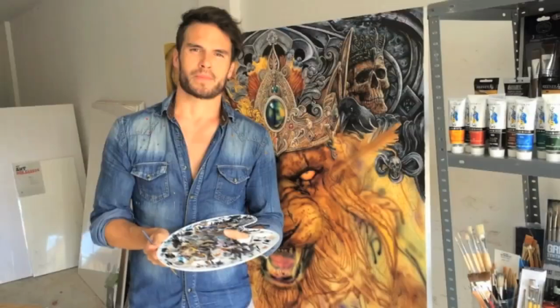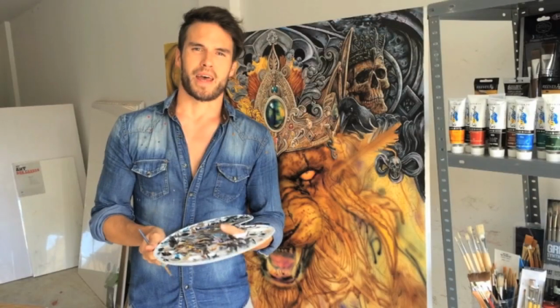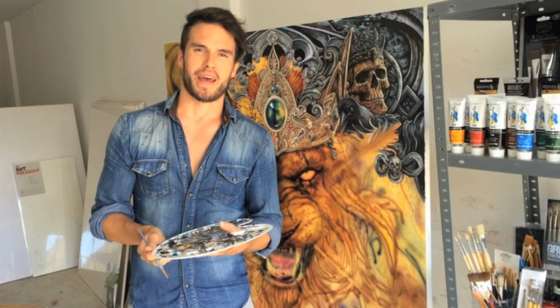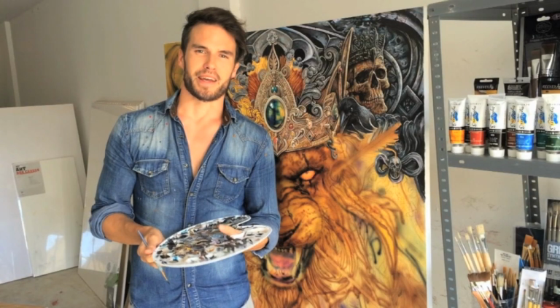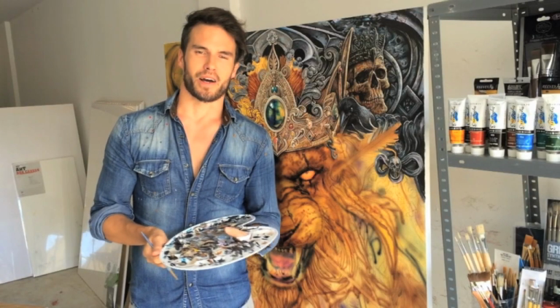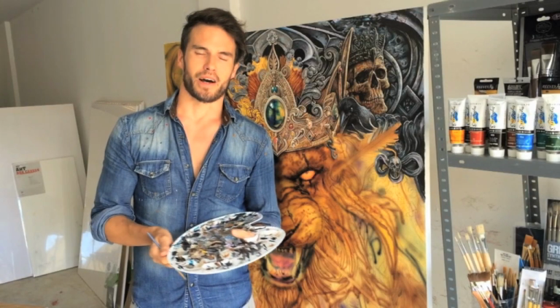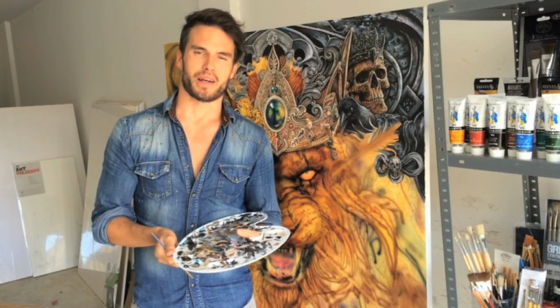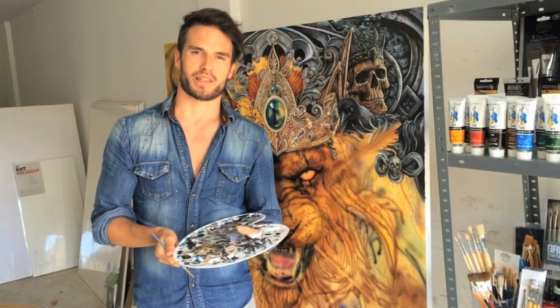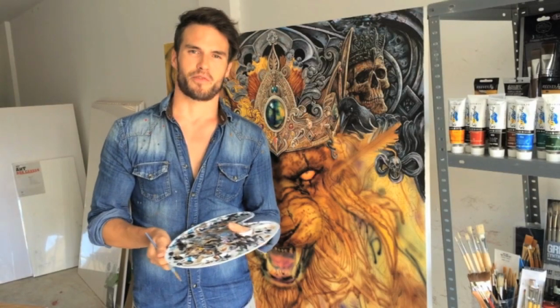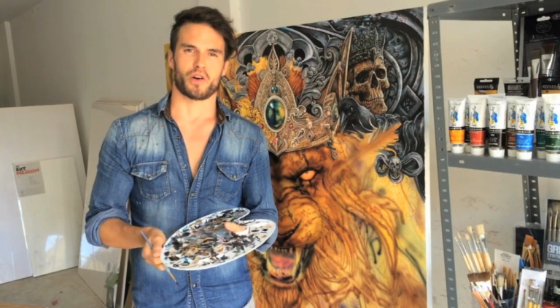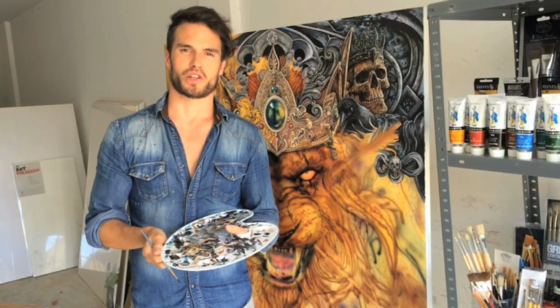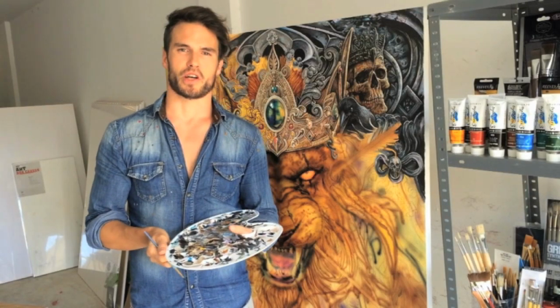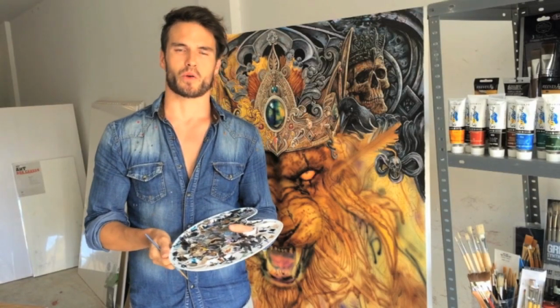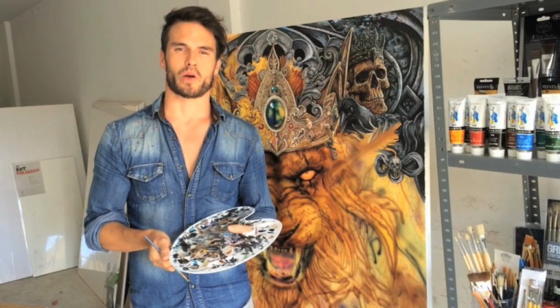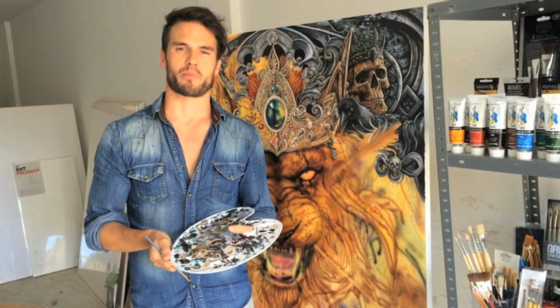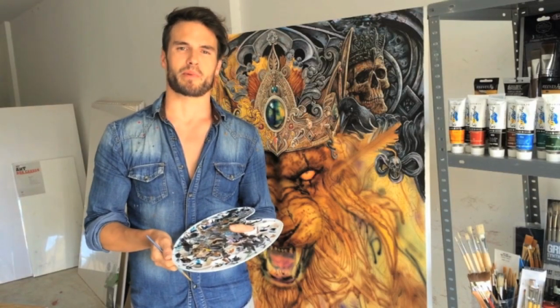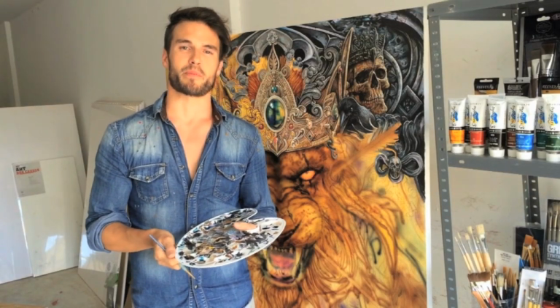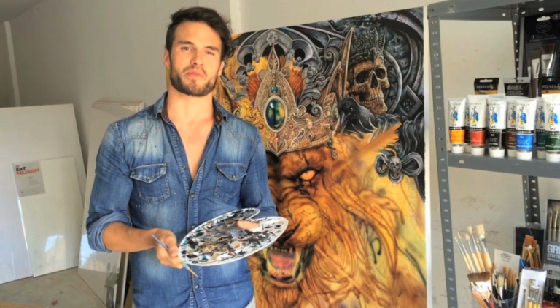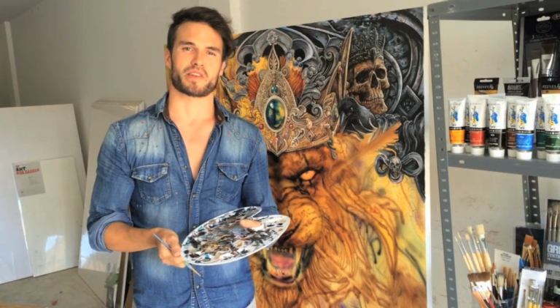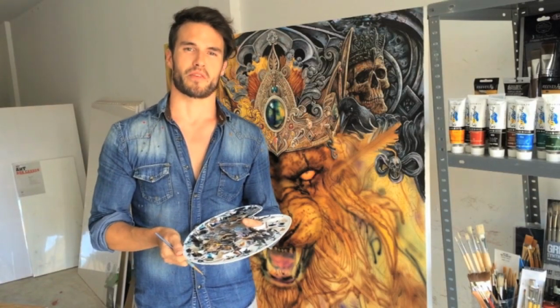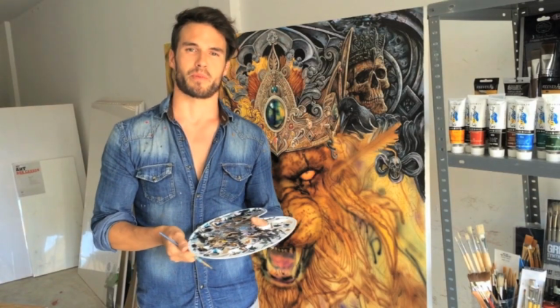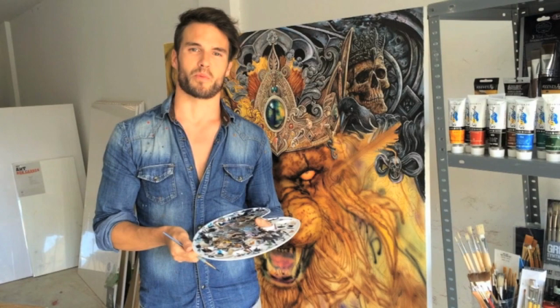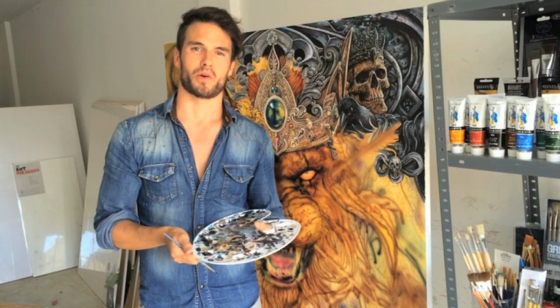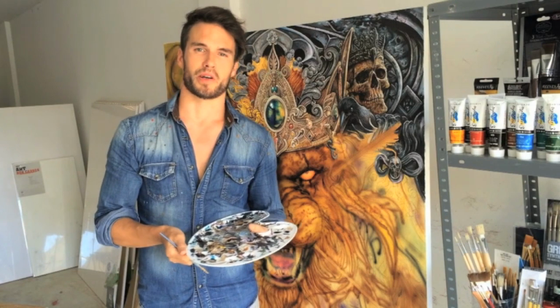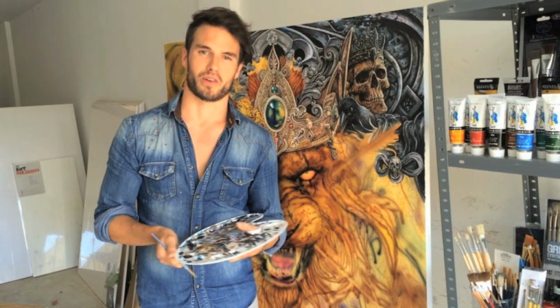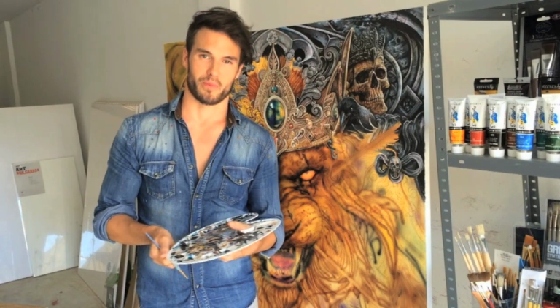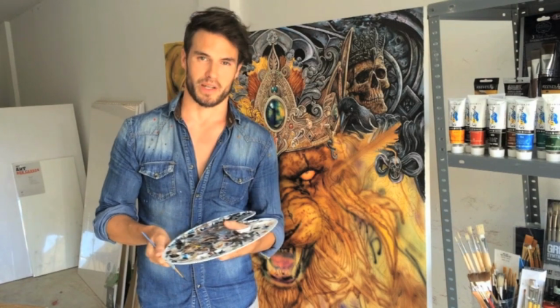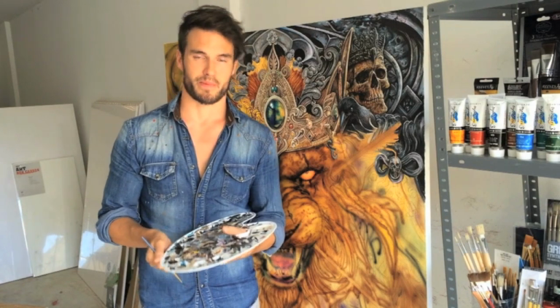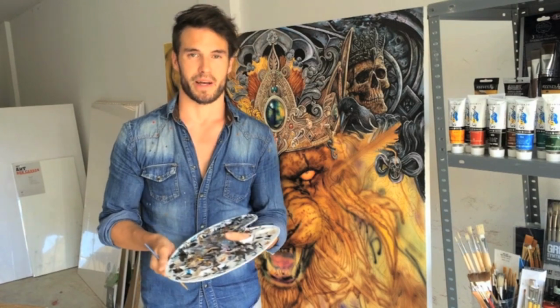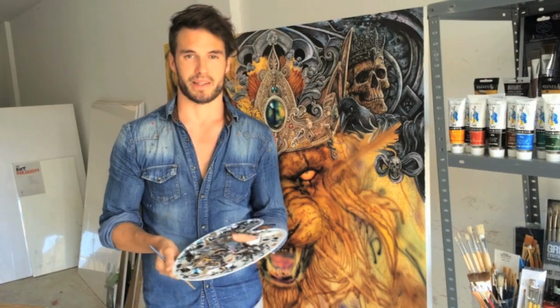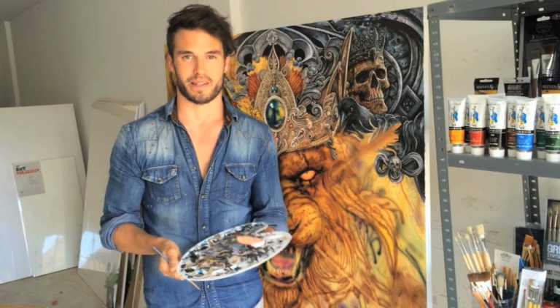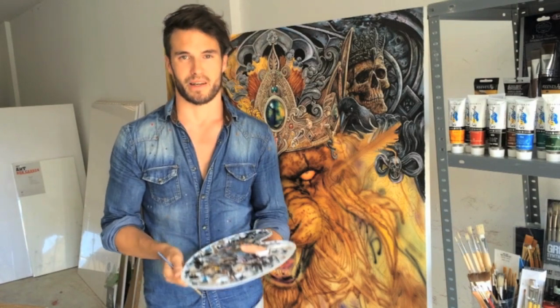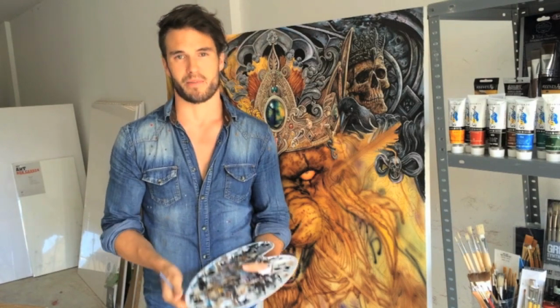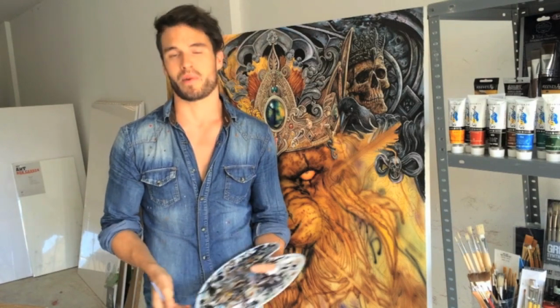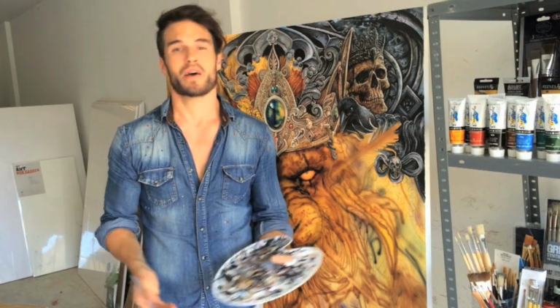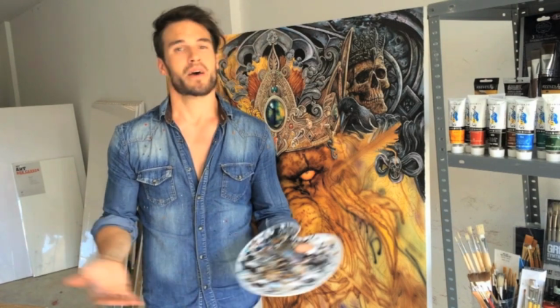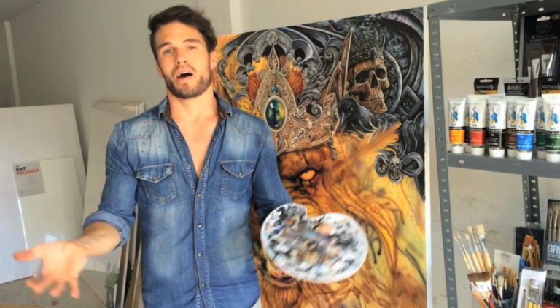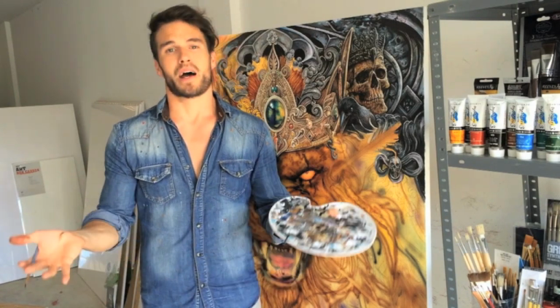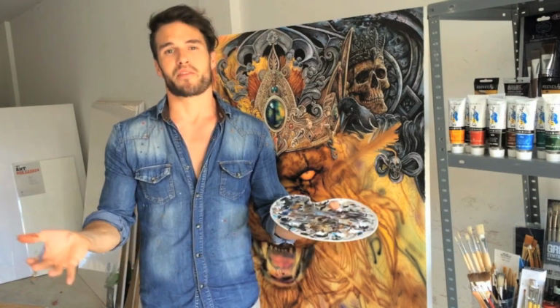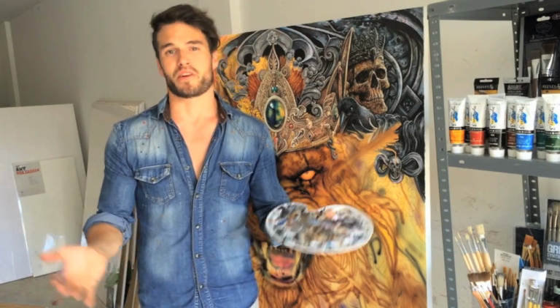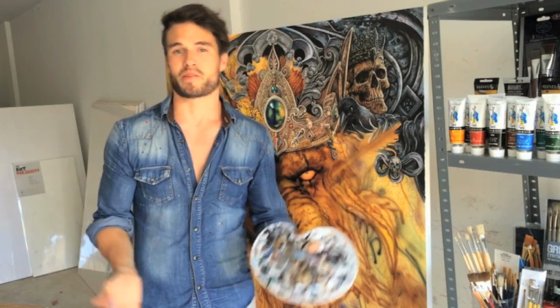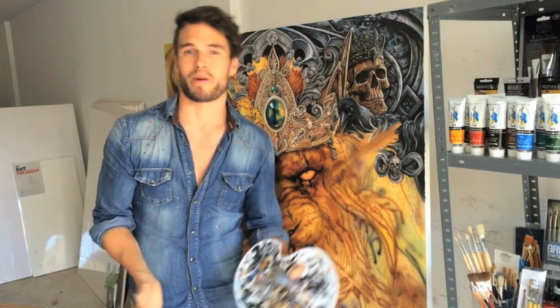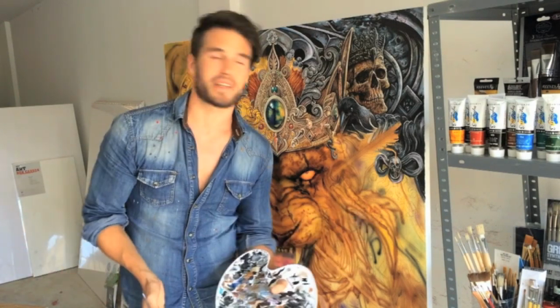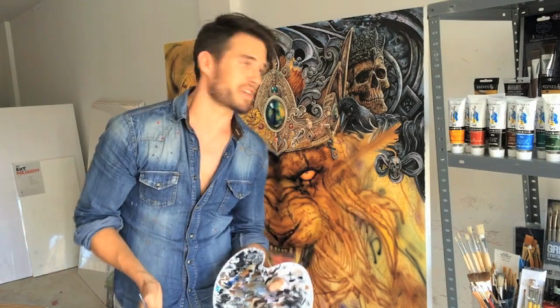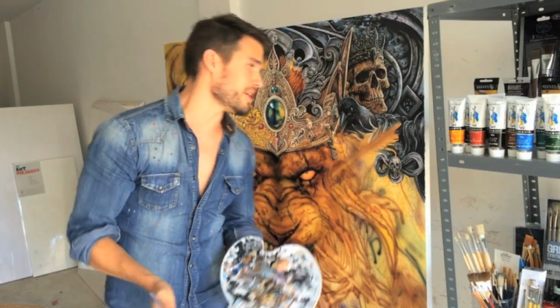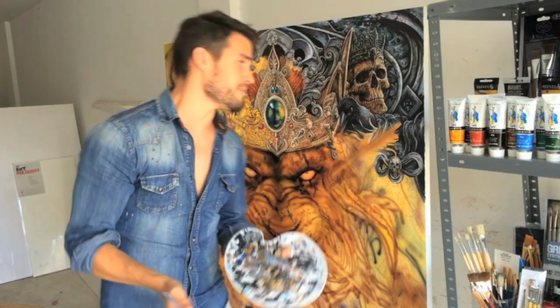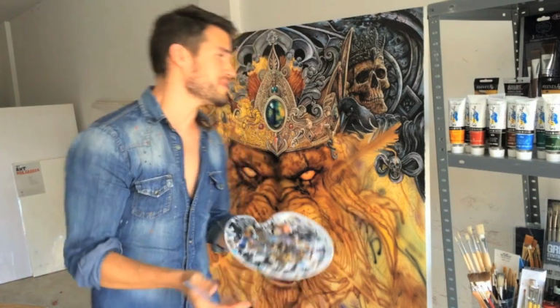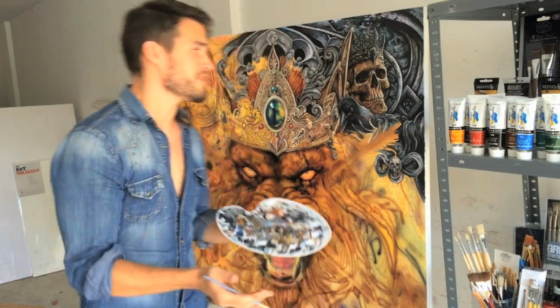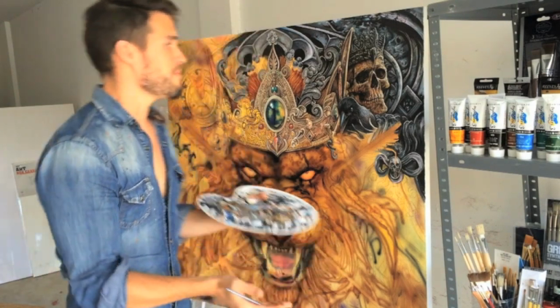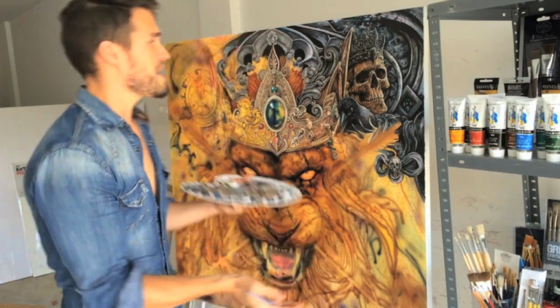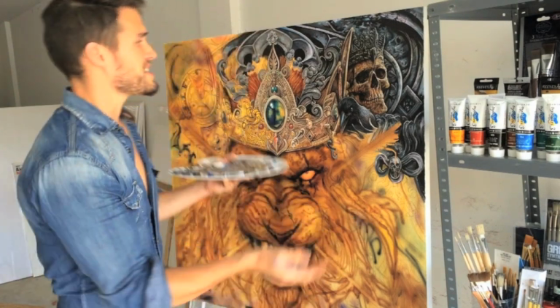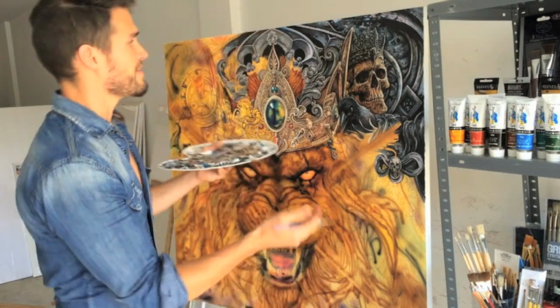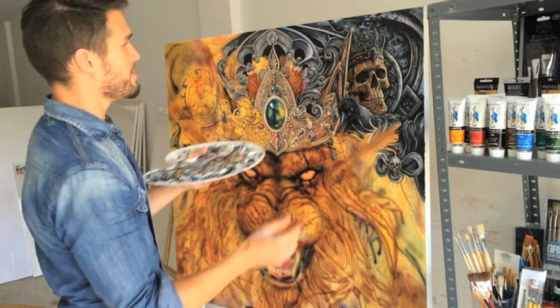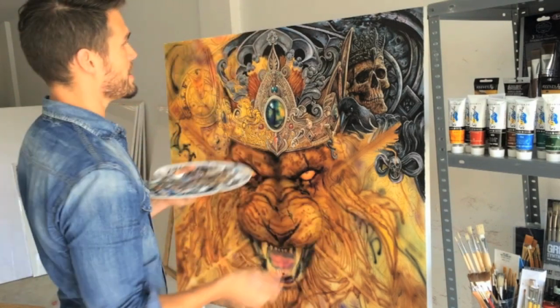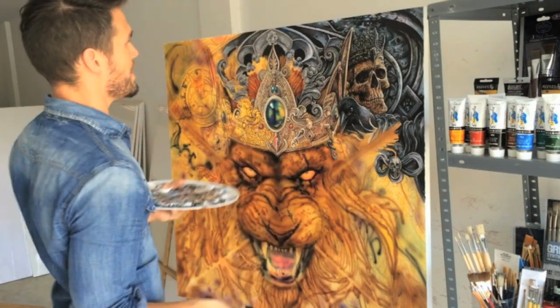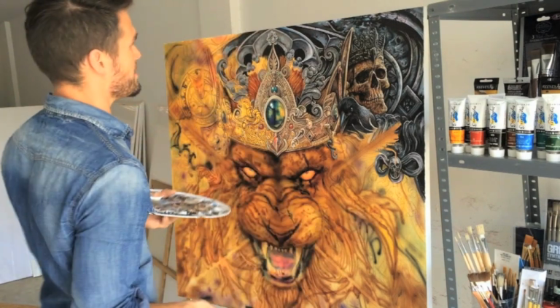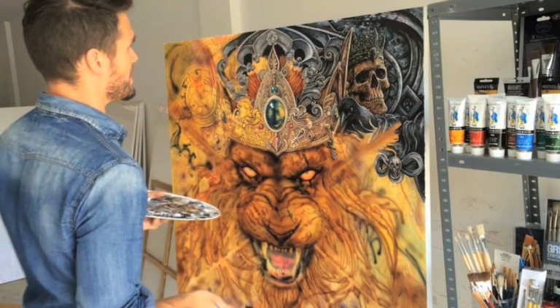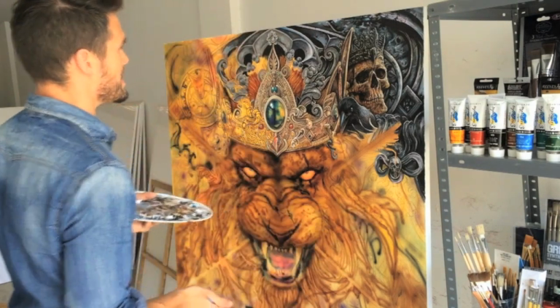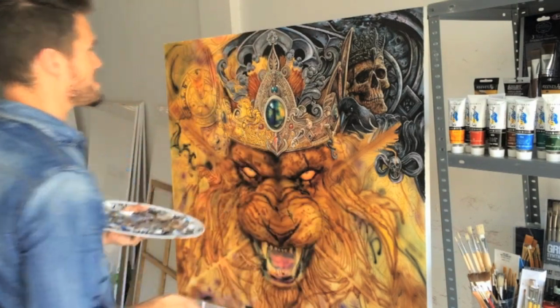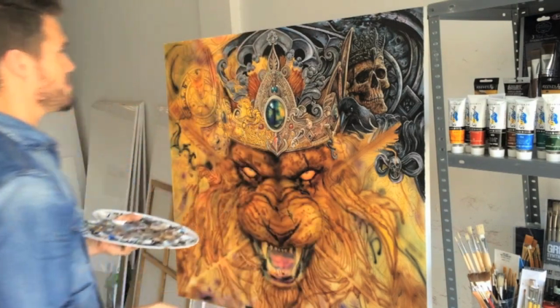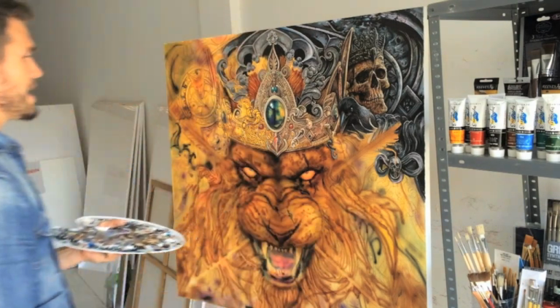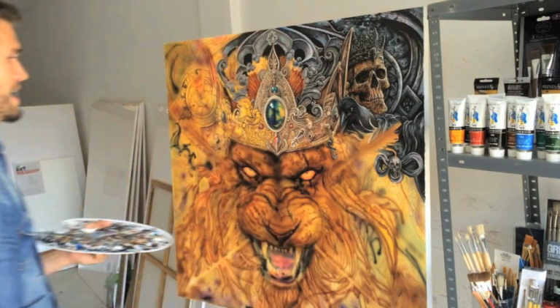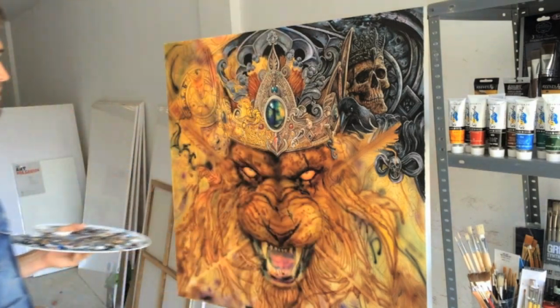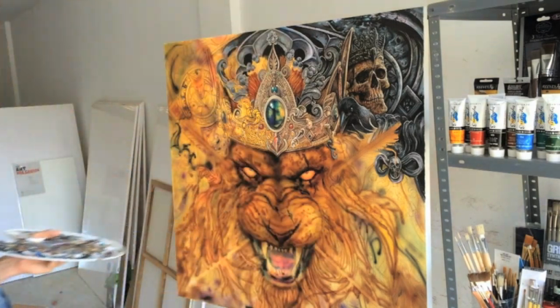Hey guys. Unfortunately this is just a quick peek at something I've been working on in my spare time. I have no spare time so I'm massively behind on this, but anyway.